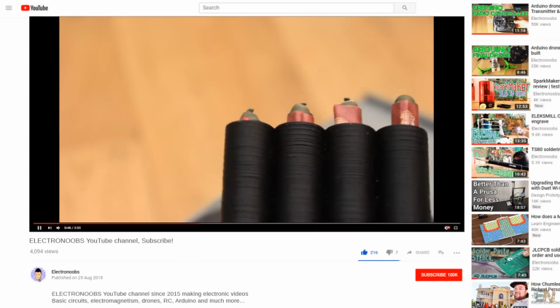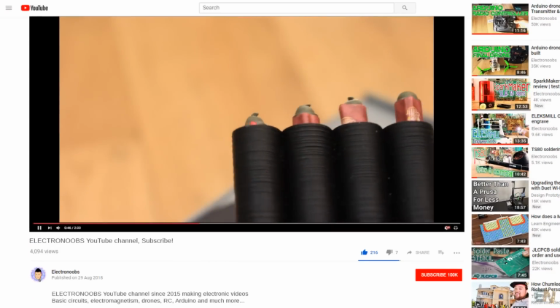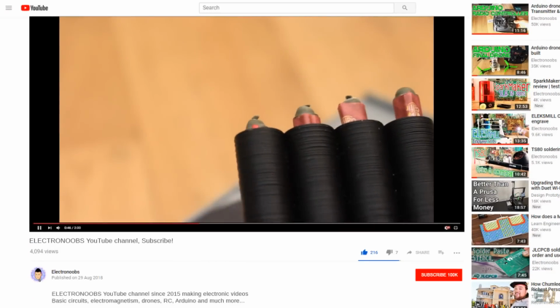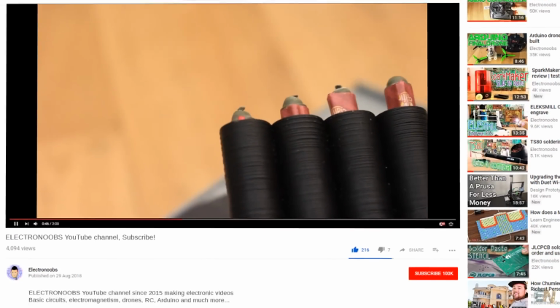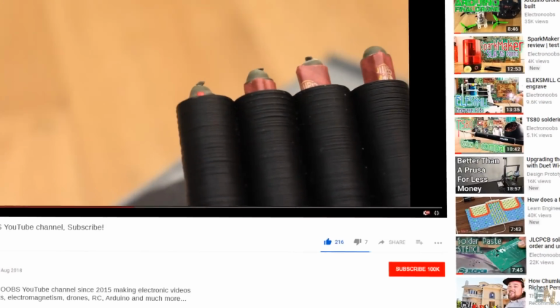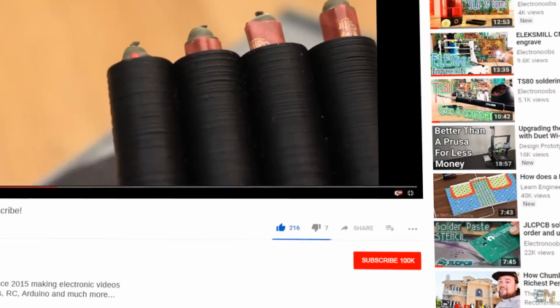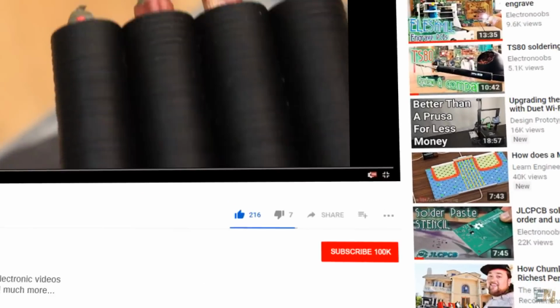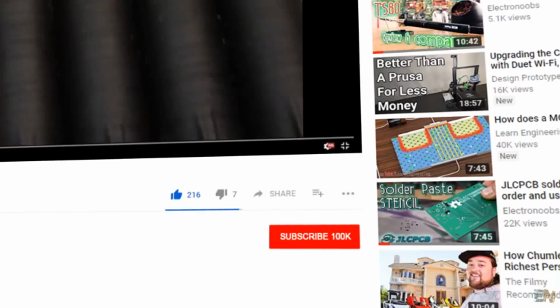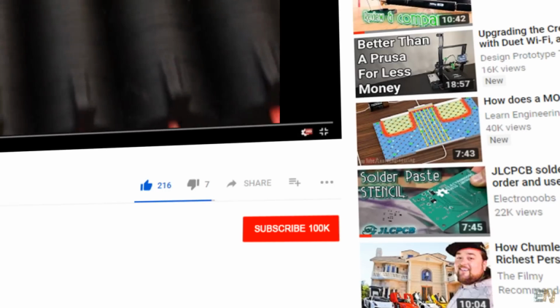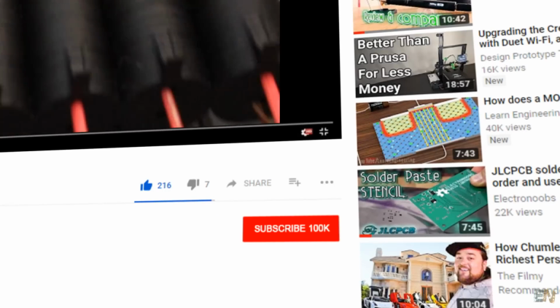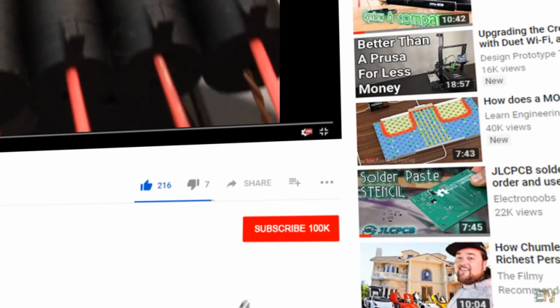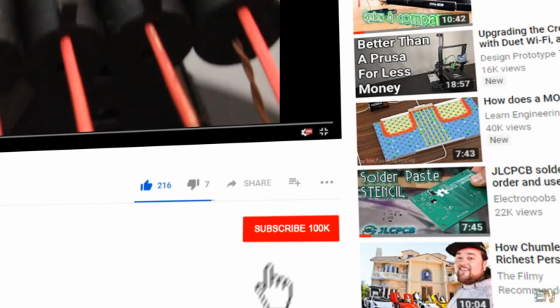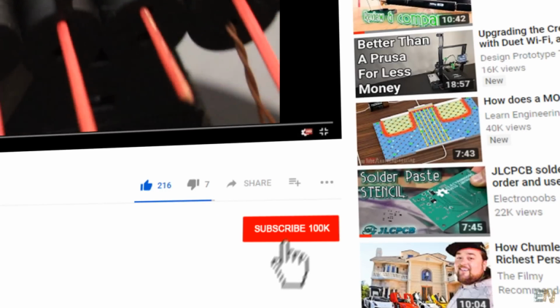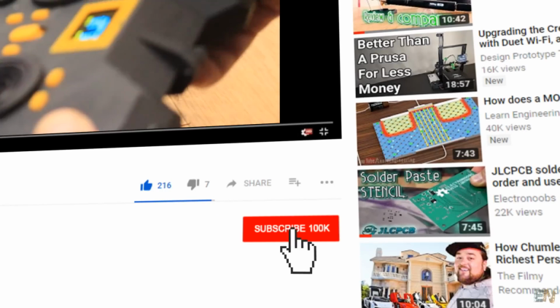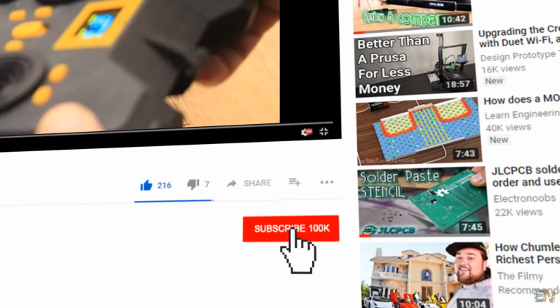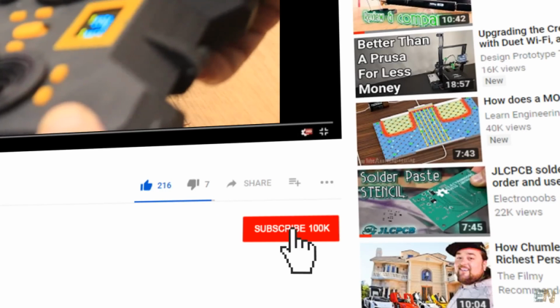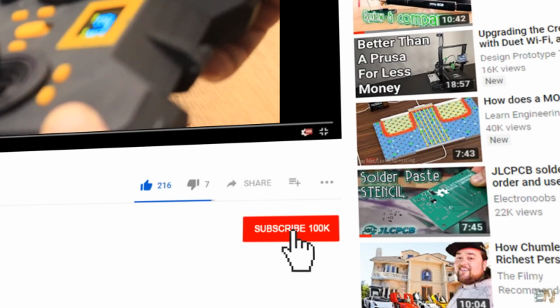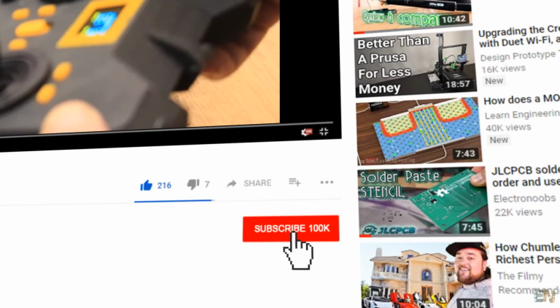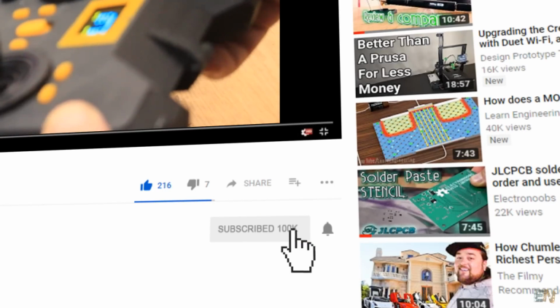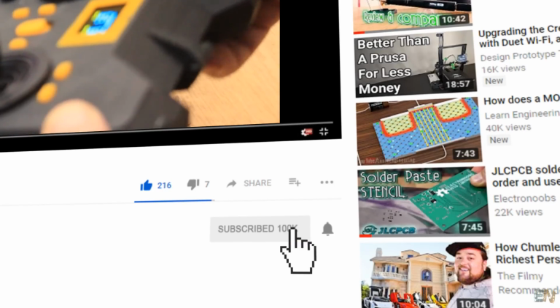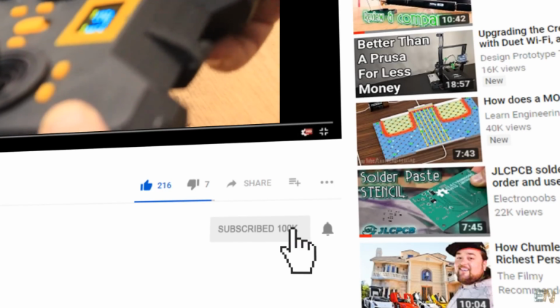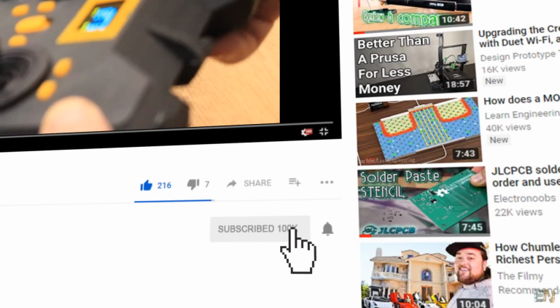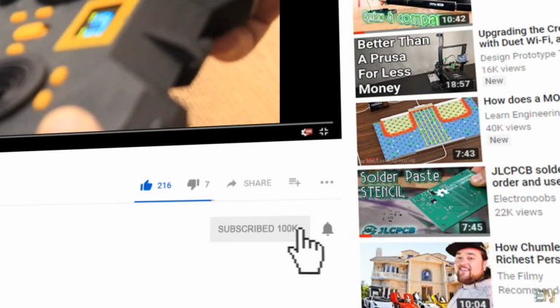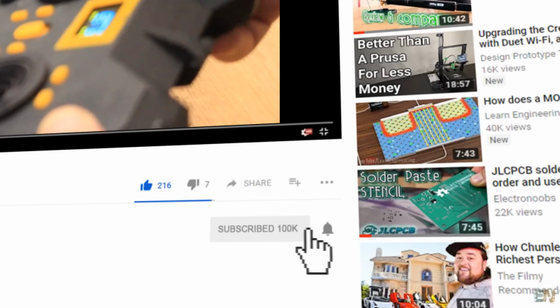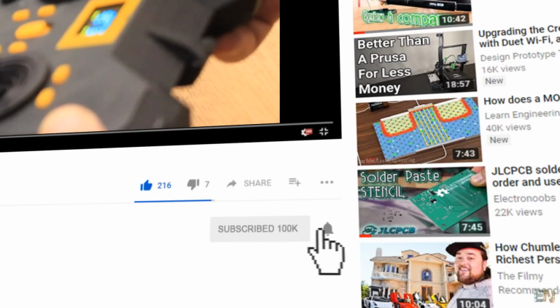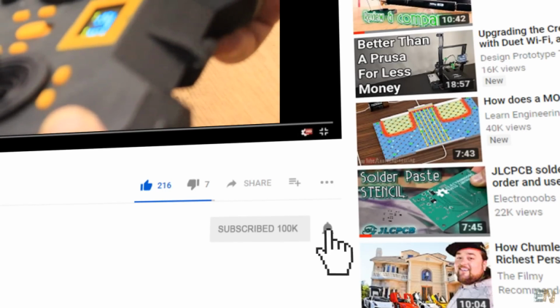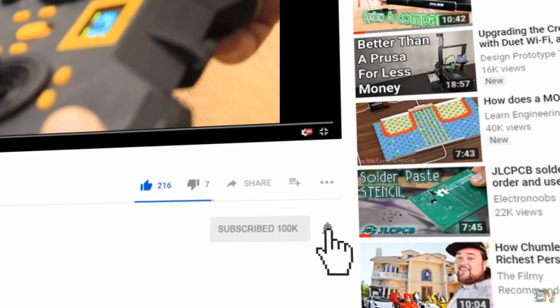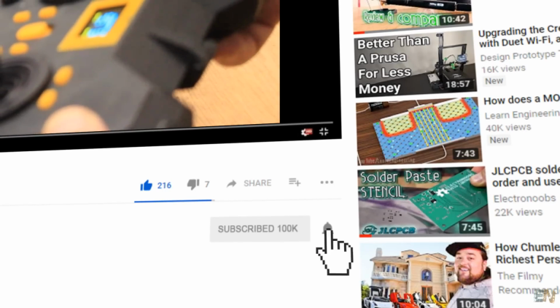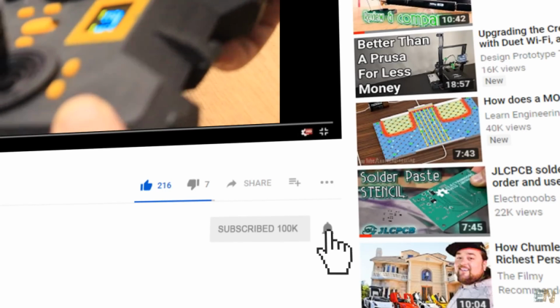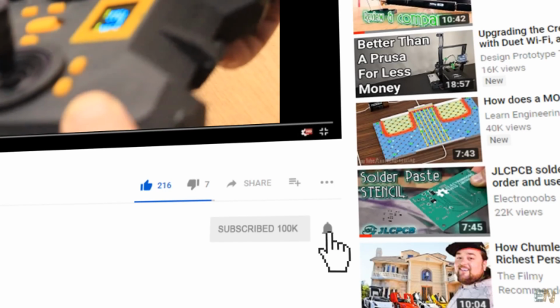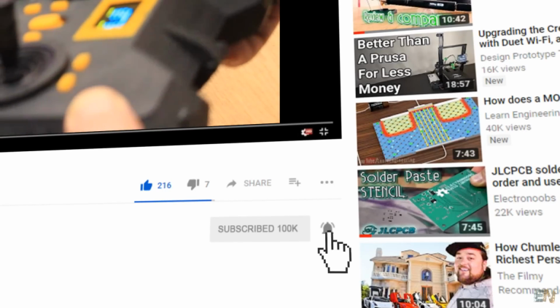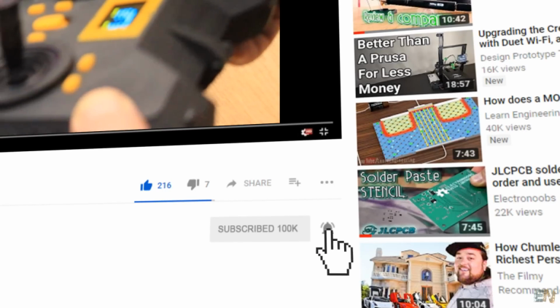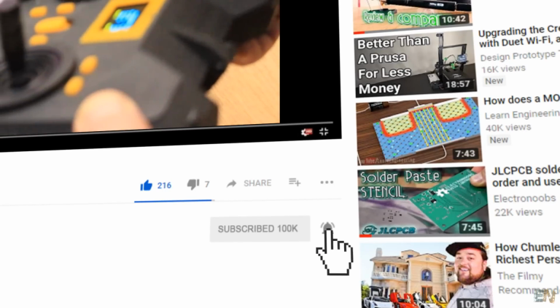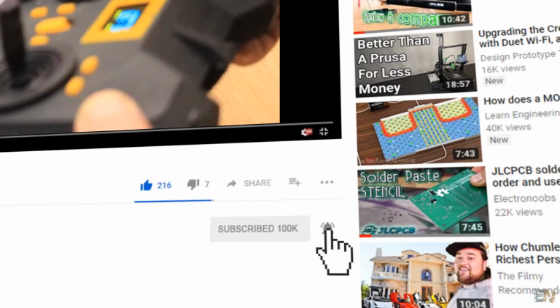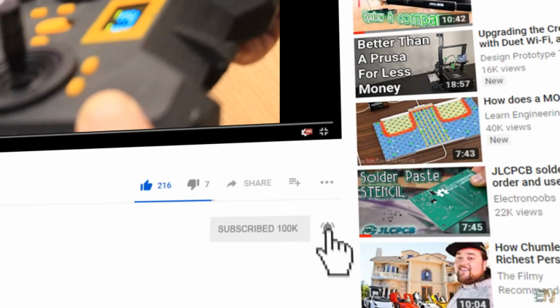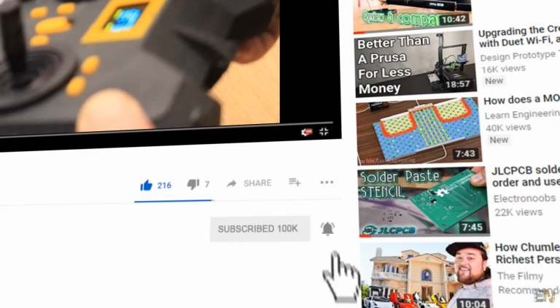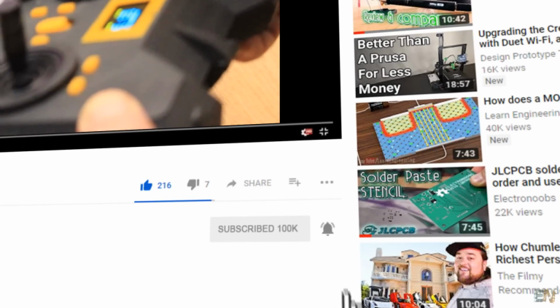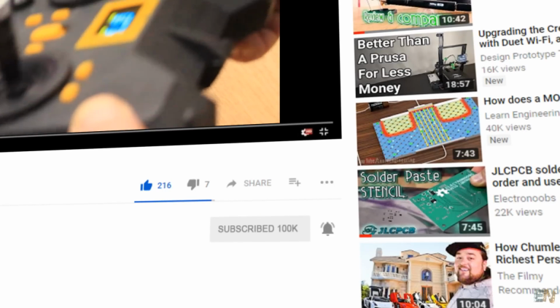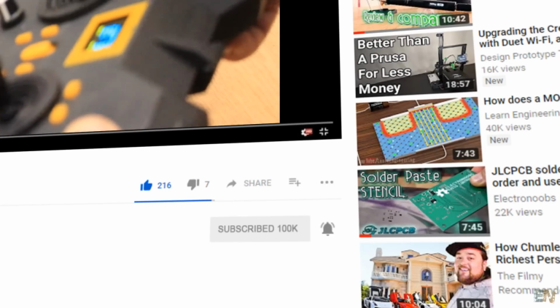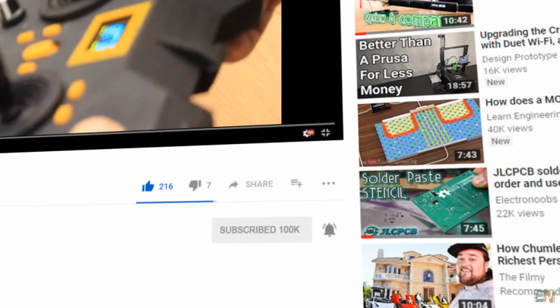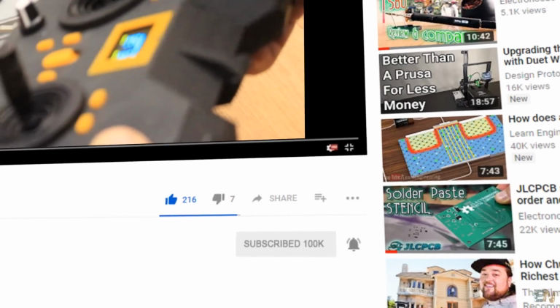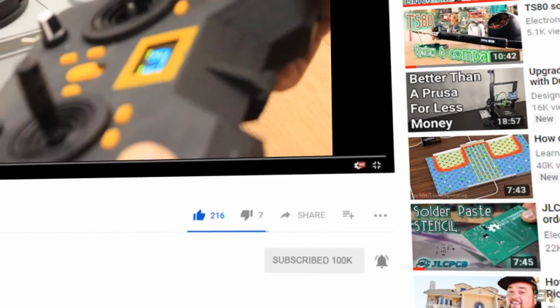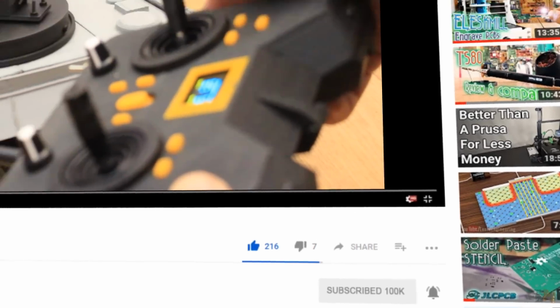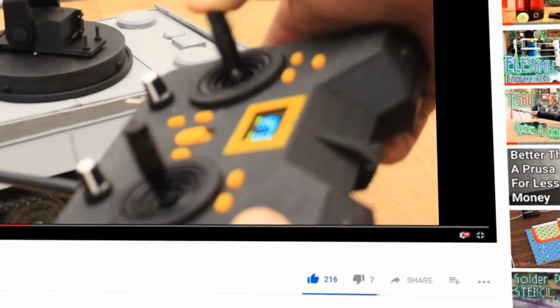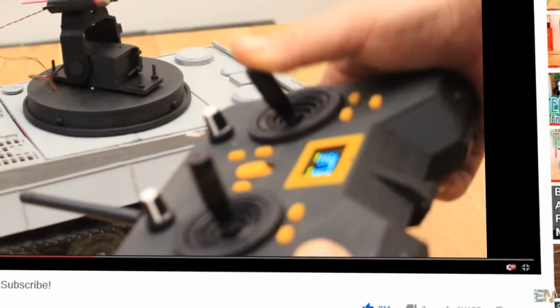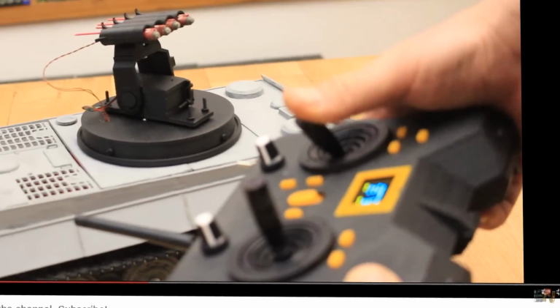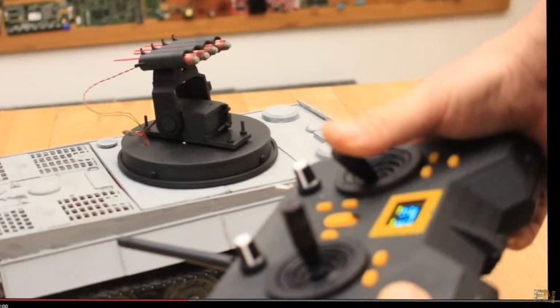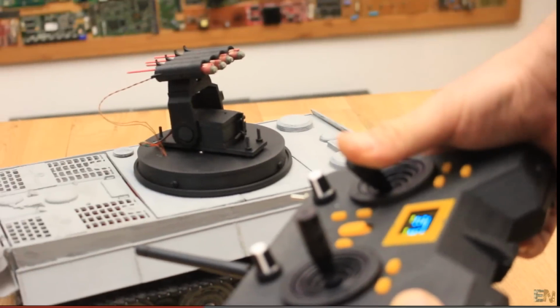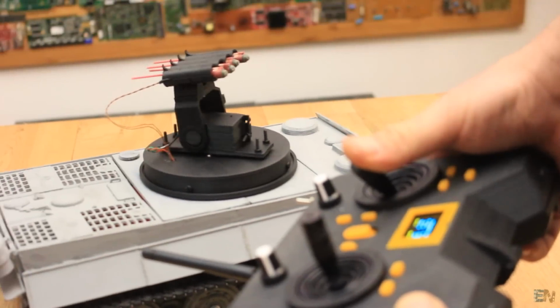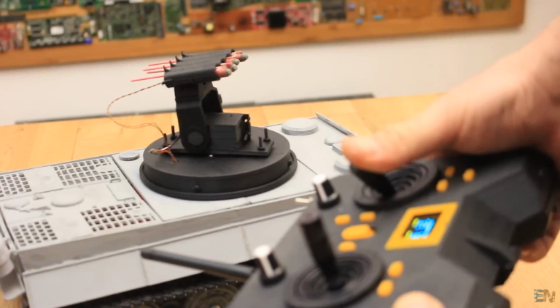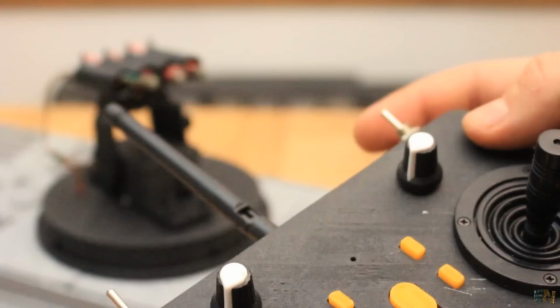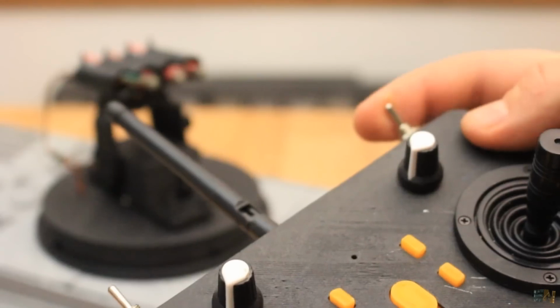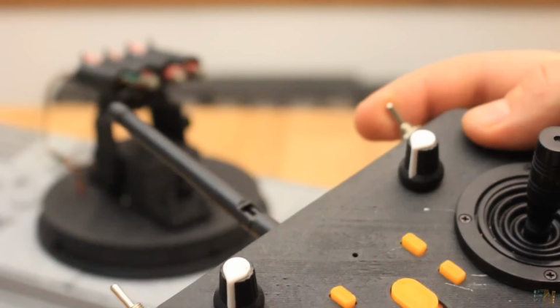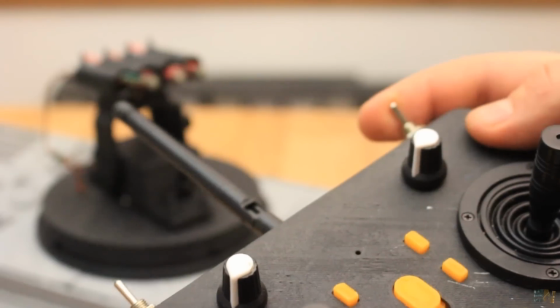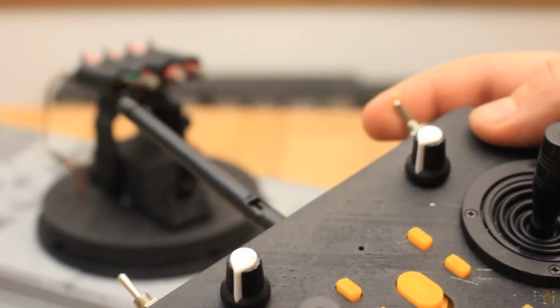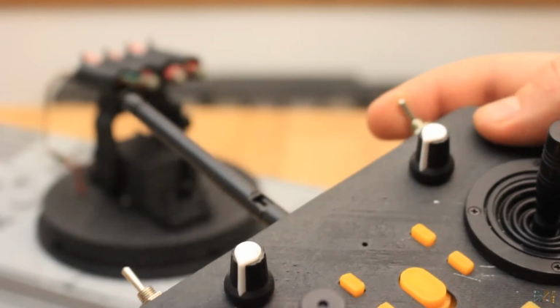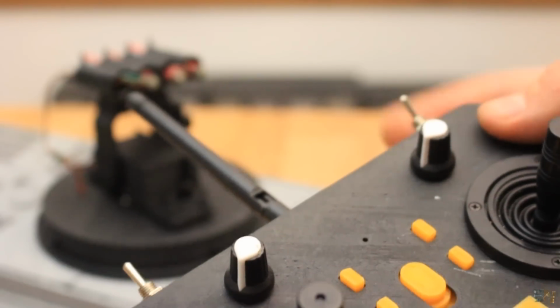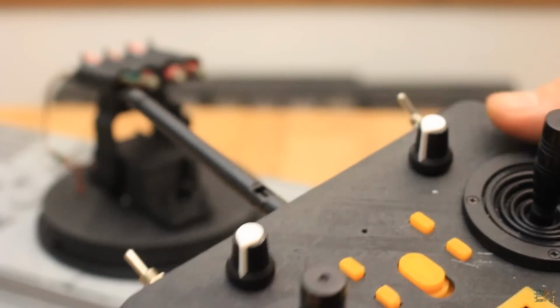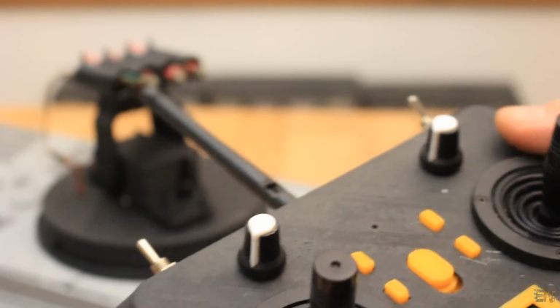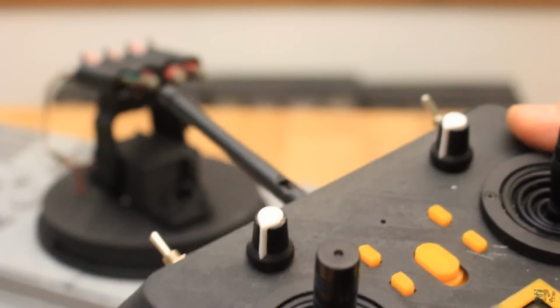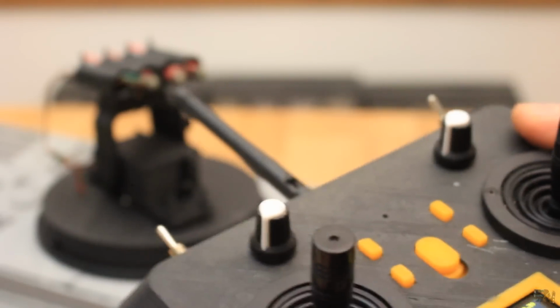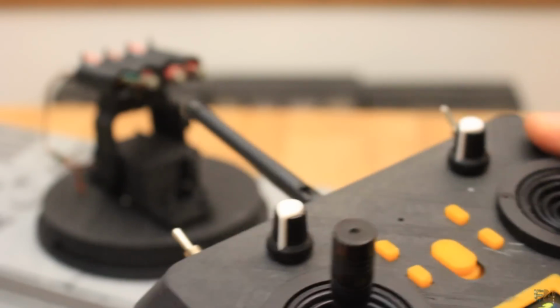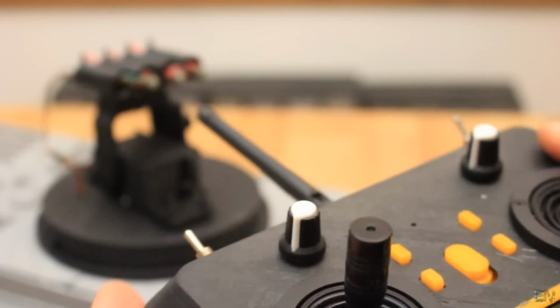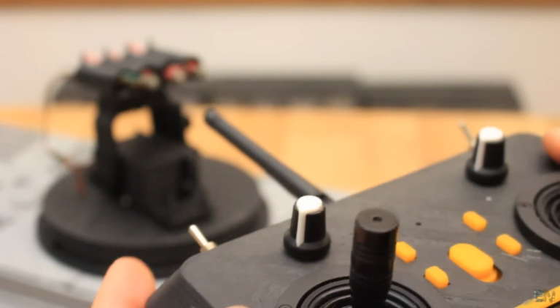Make sure you hit the subscribe button and the notification bell in order to see my future videos. Thanks to all my patrons for their support.